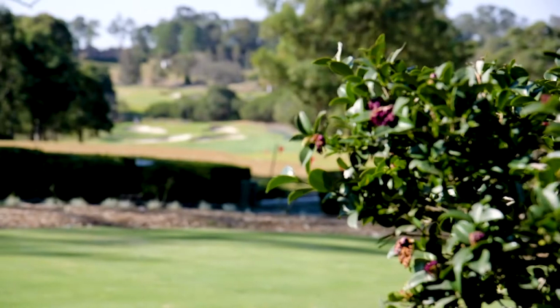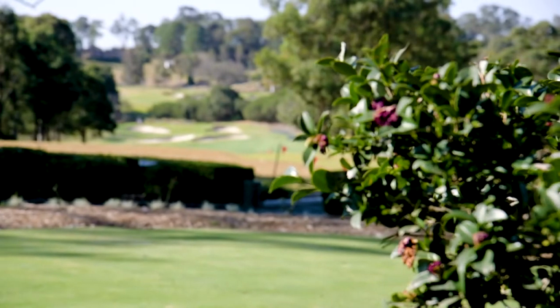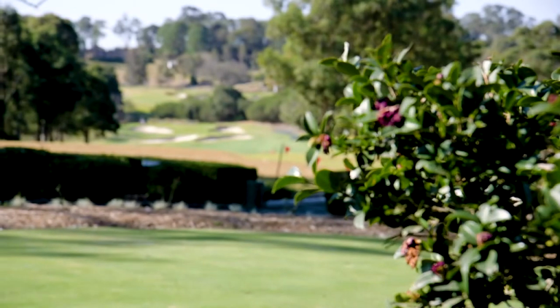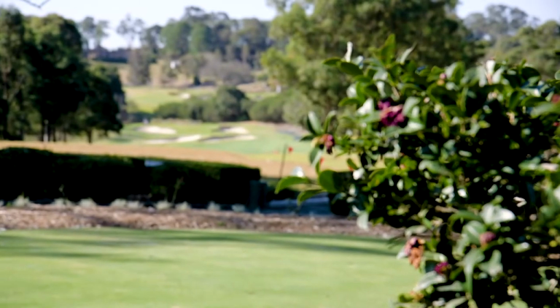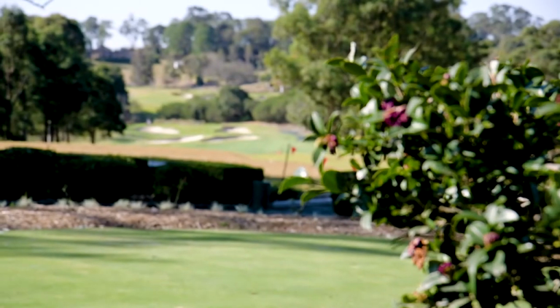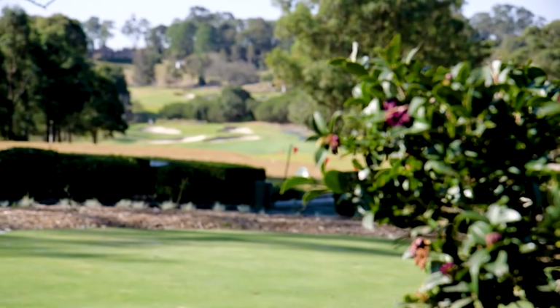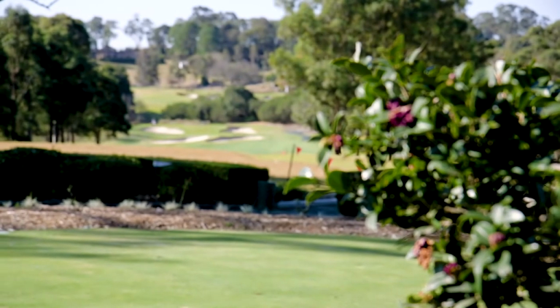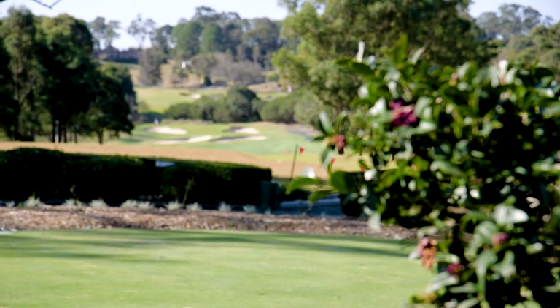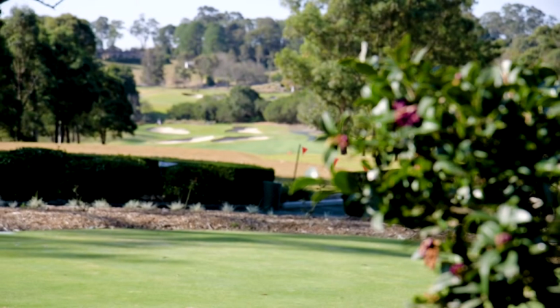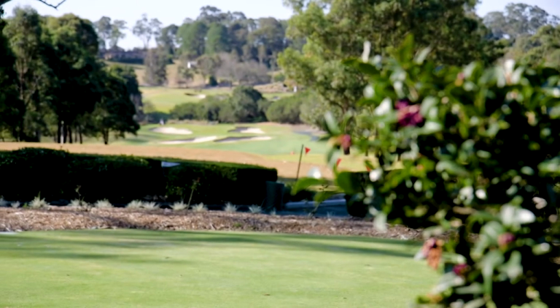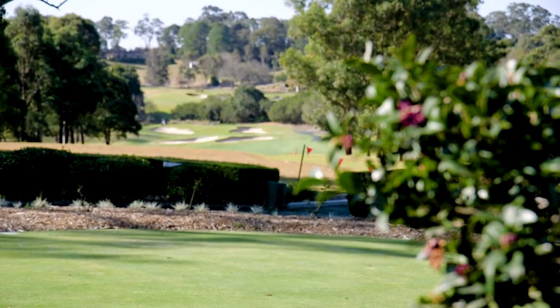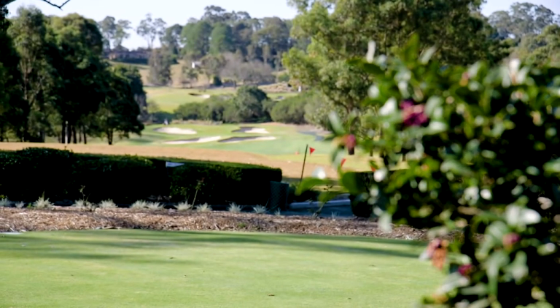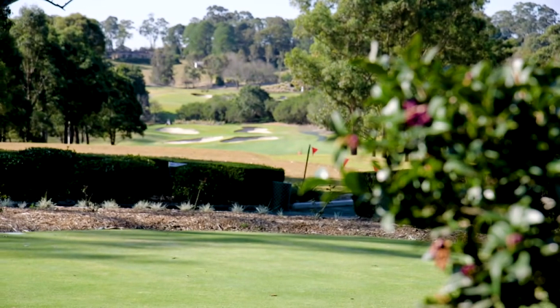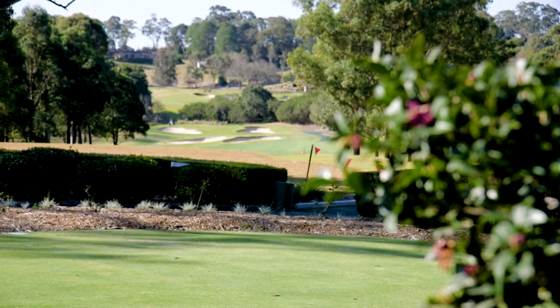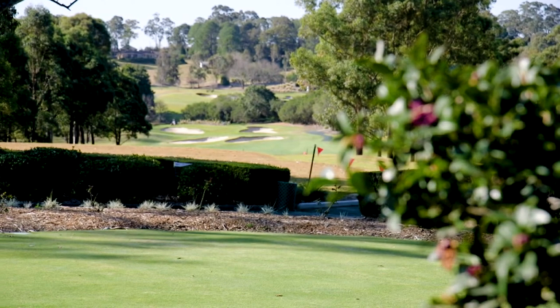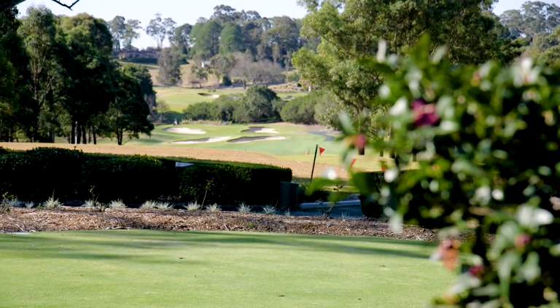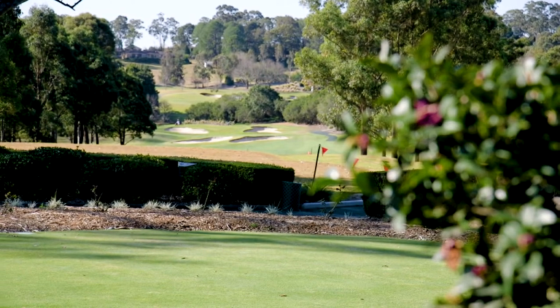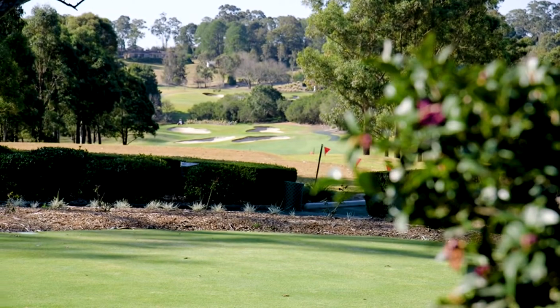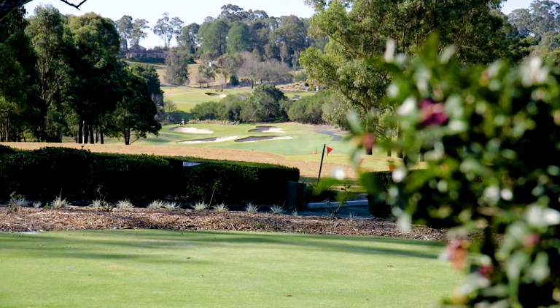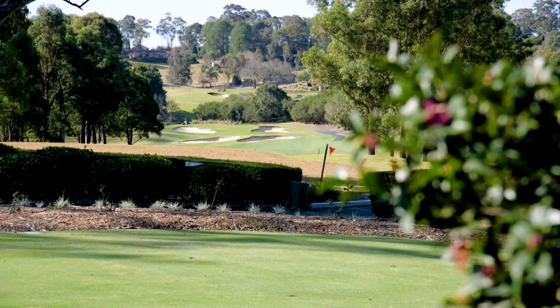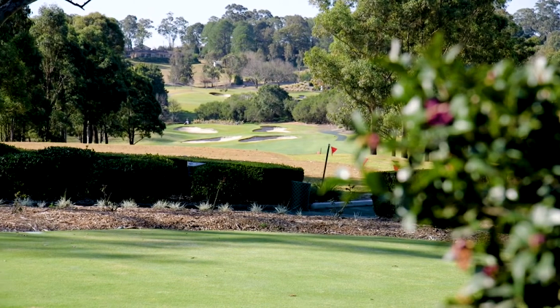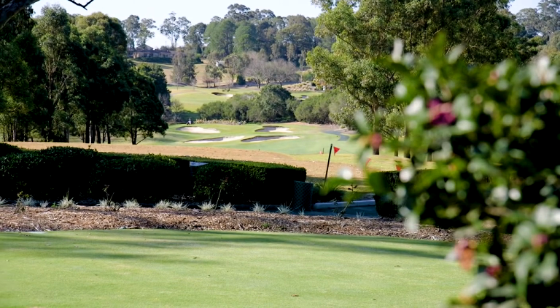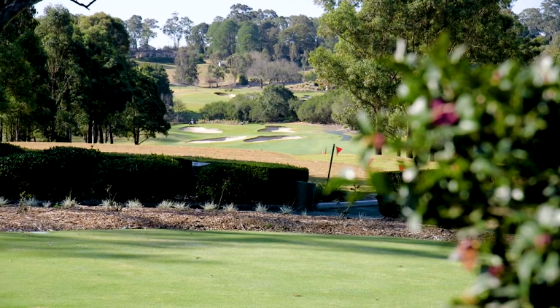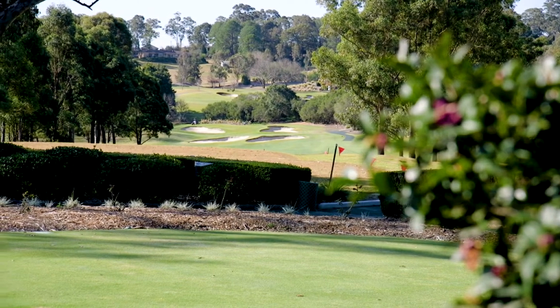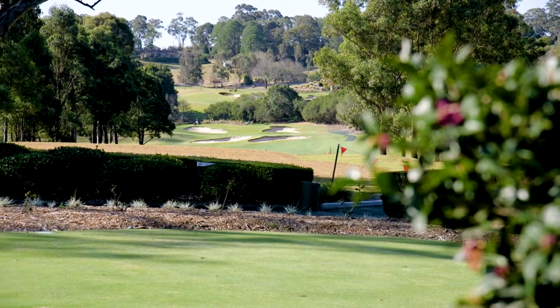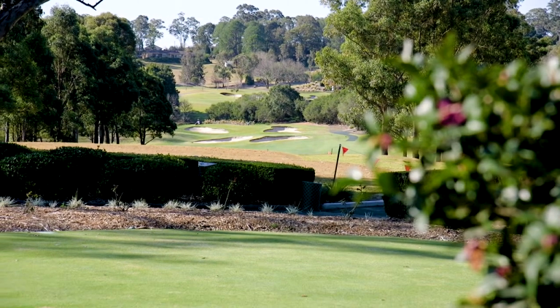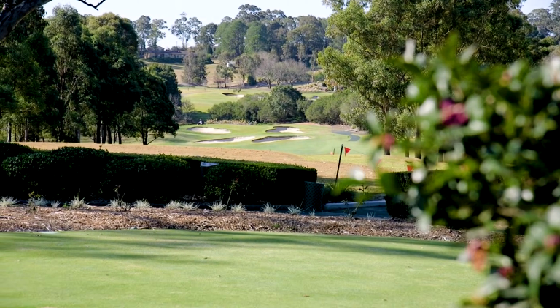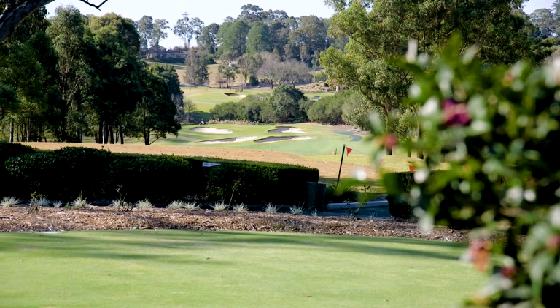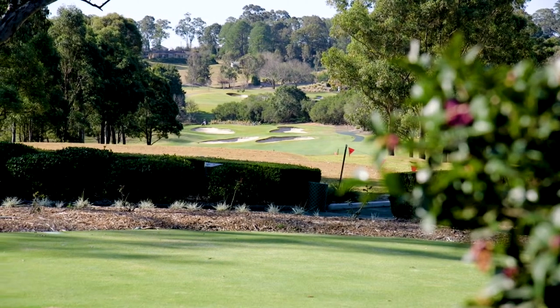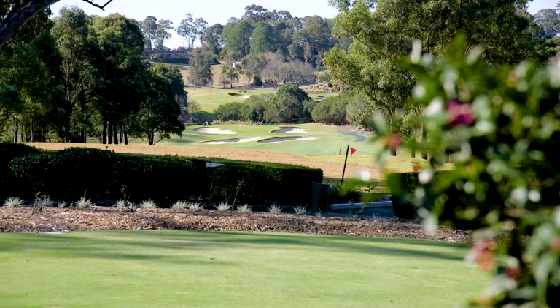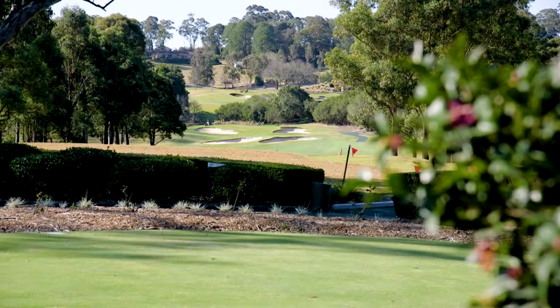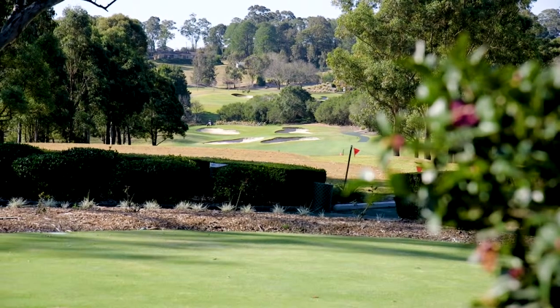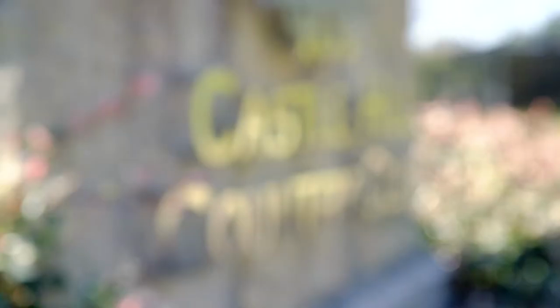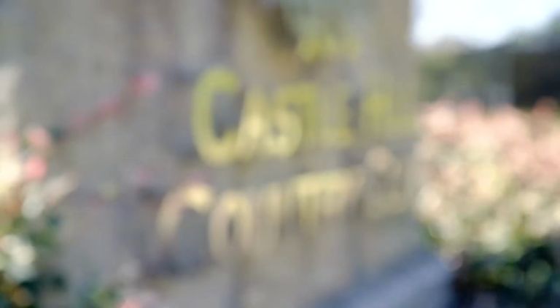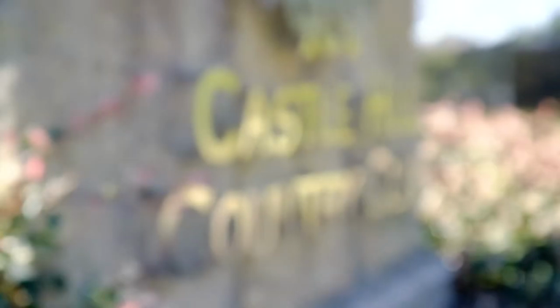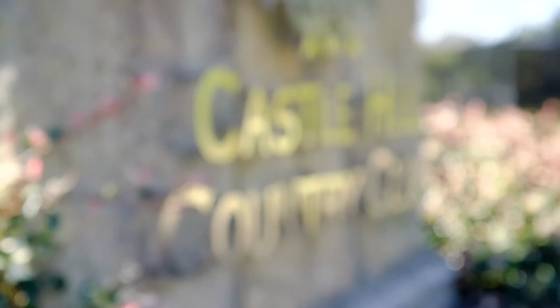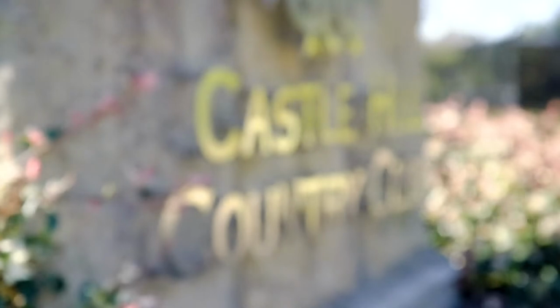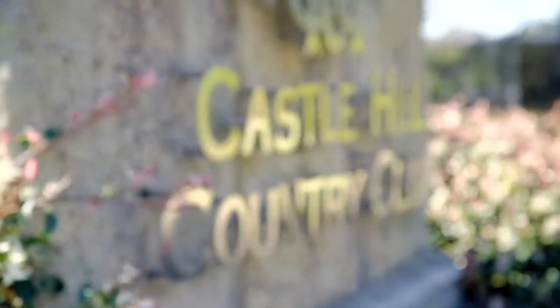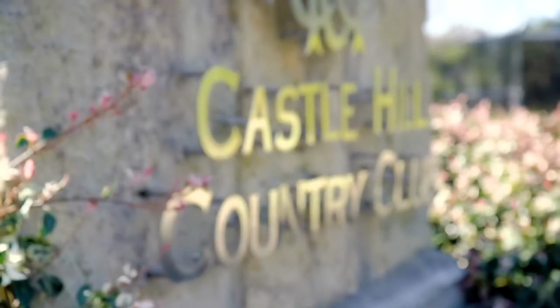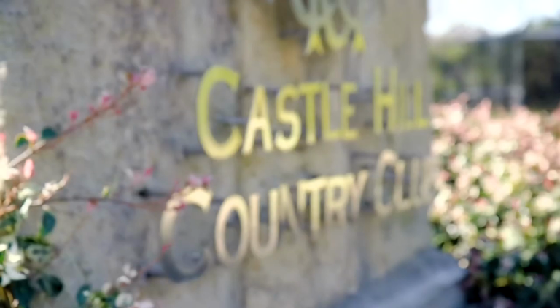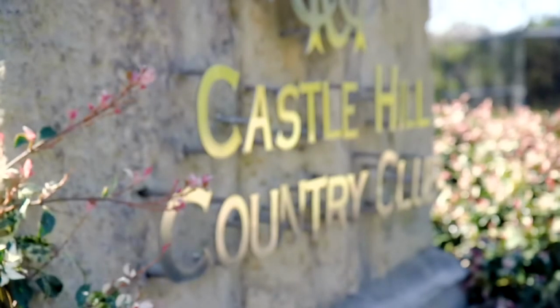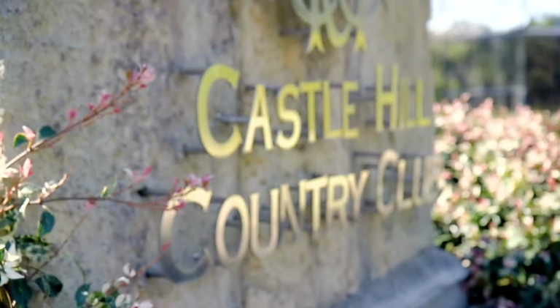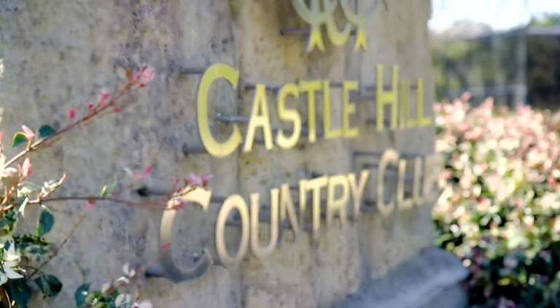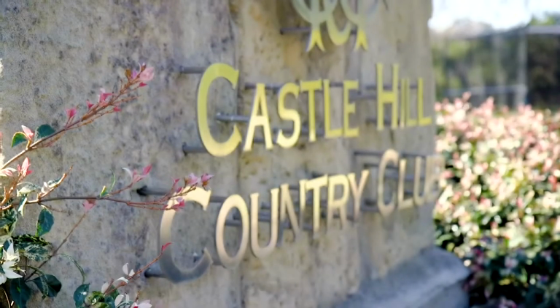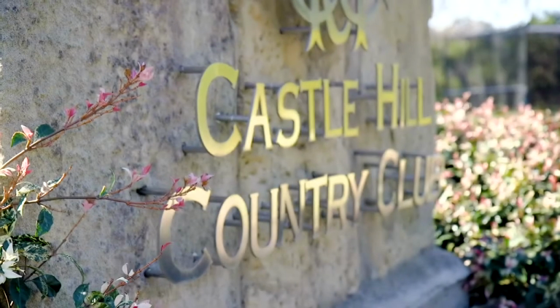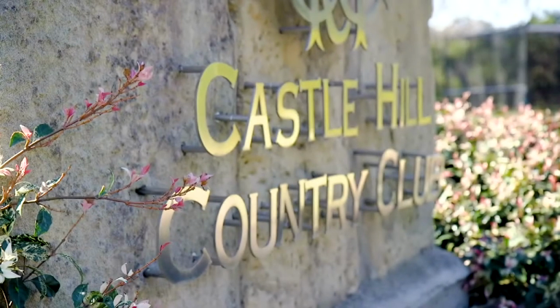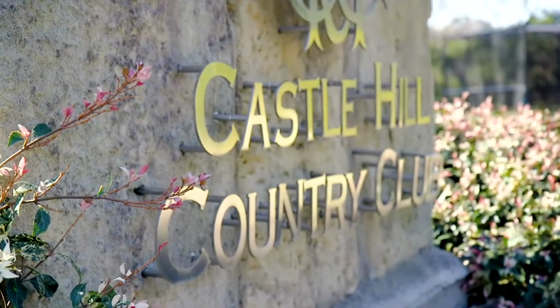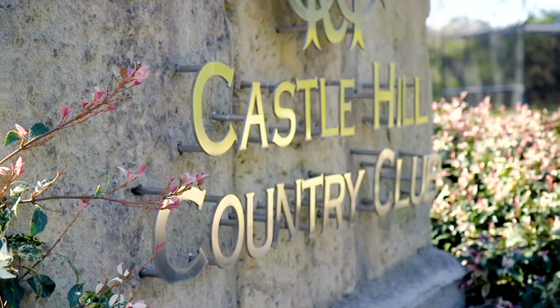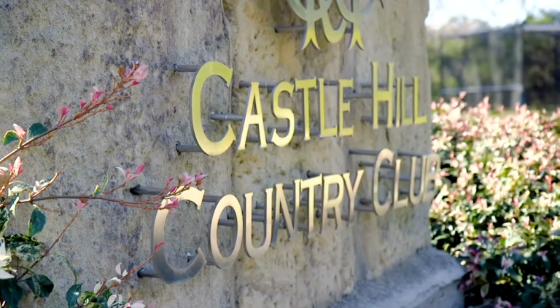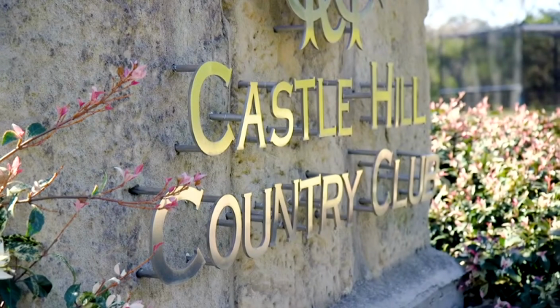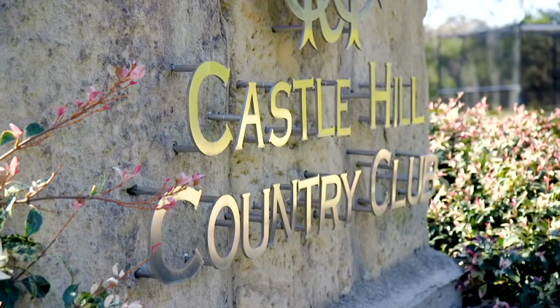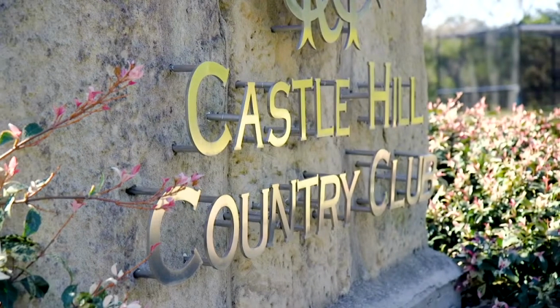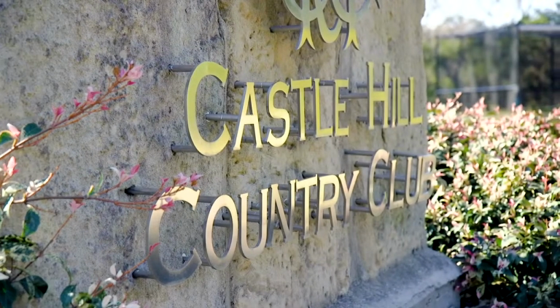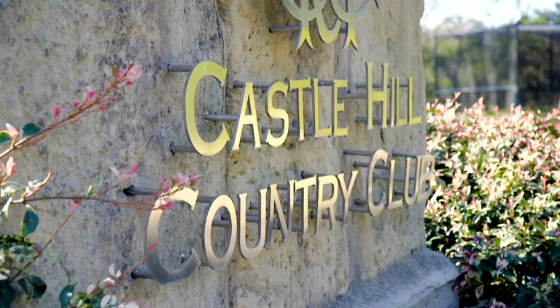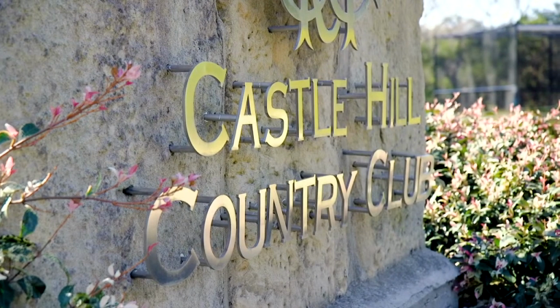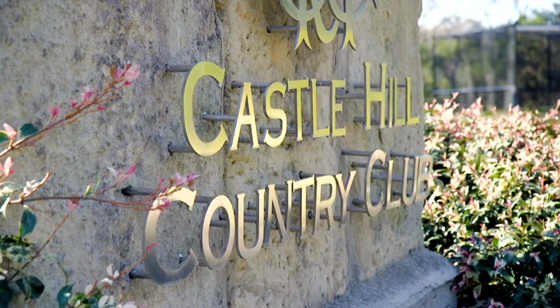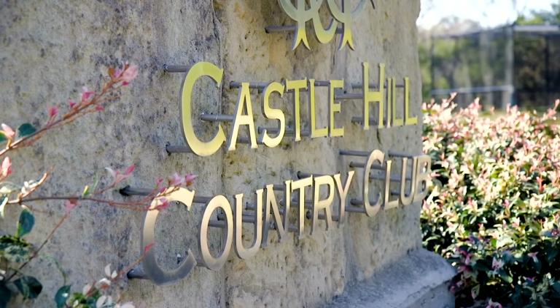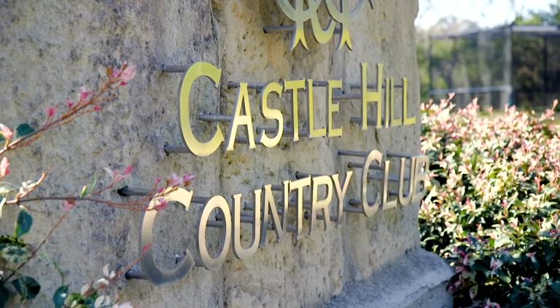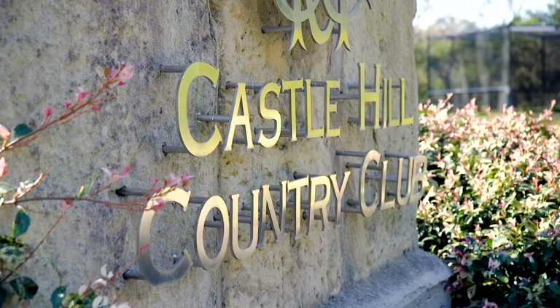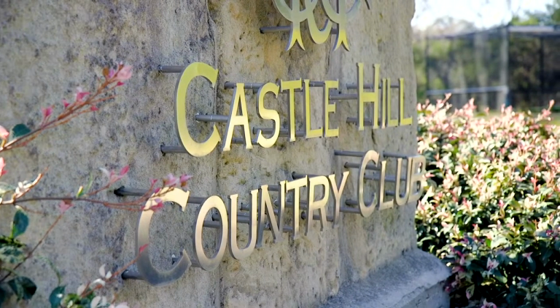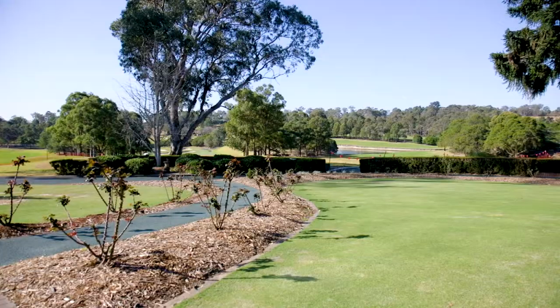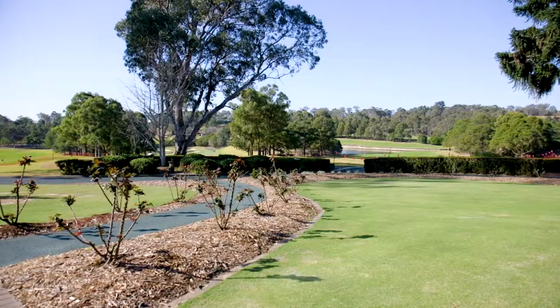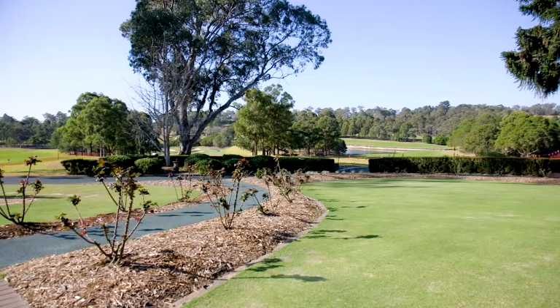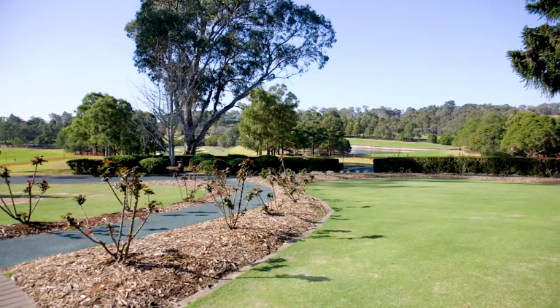For the golfing enthusiast, you're only a short walk from one of the best private golf clubs on offer, the prestigious Castle Hill Golf and Country Club.